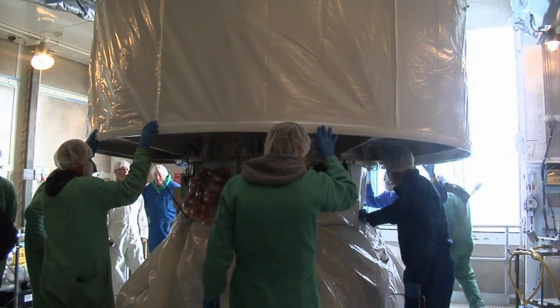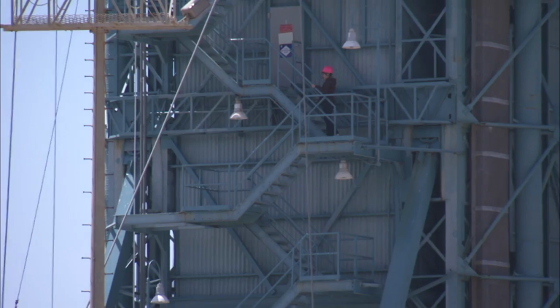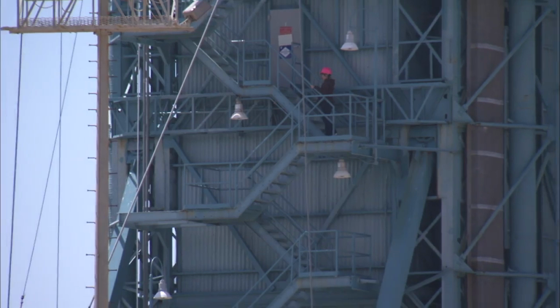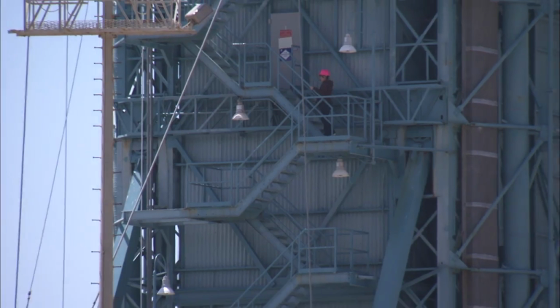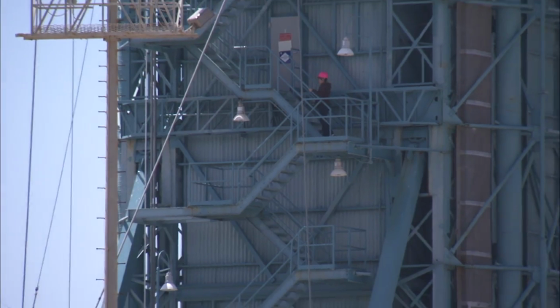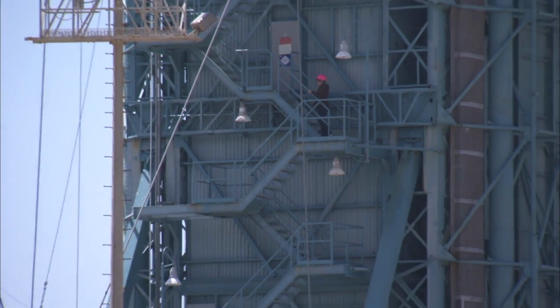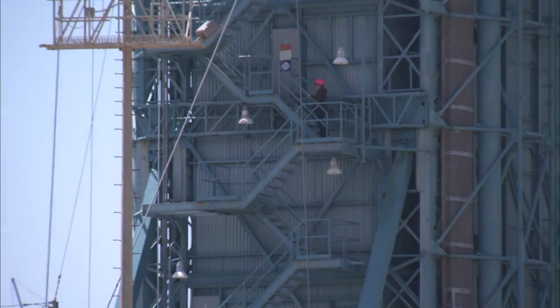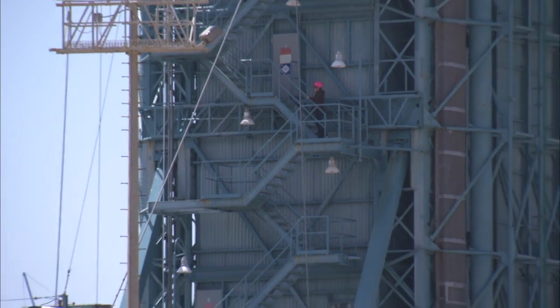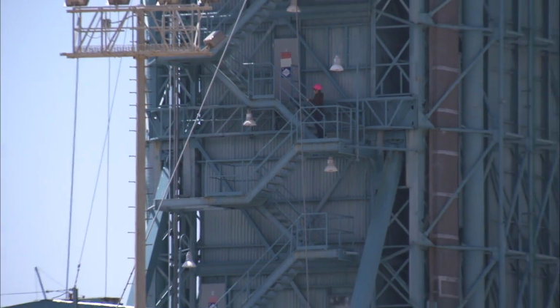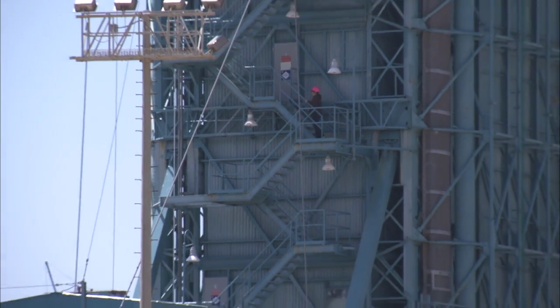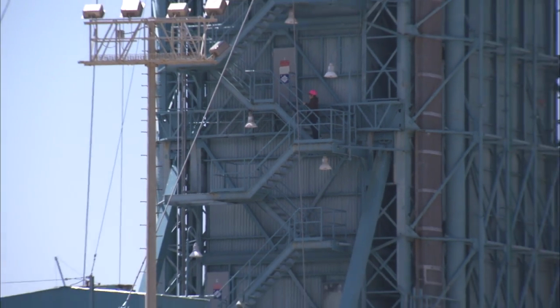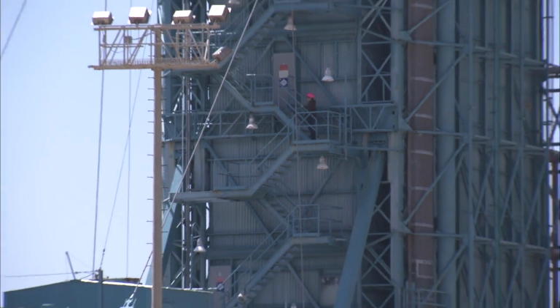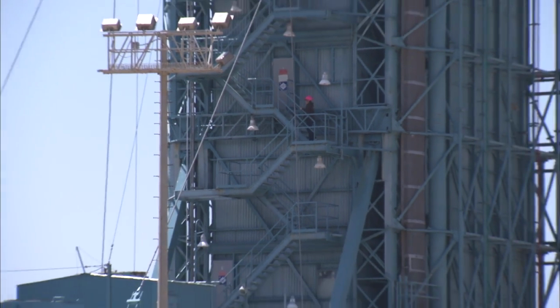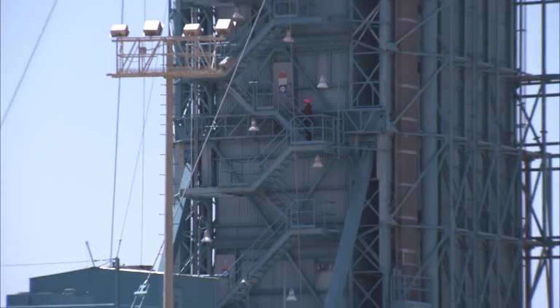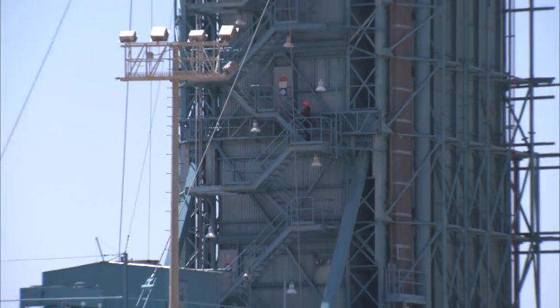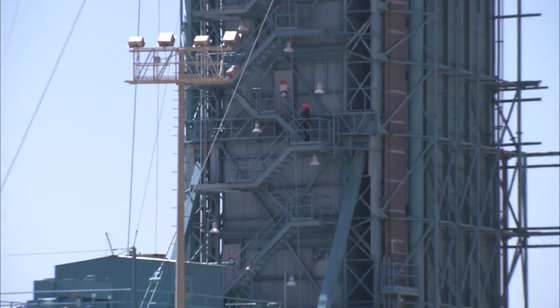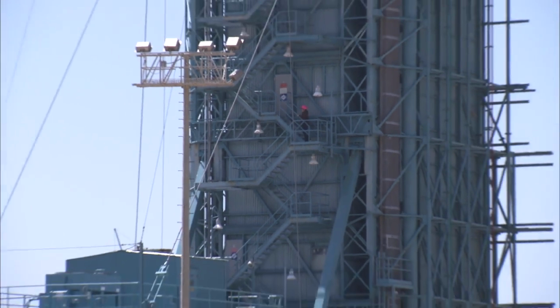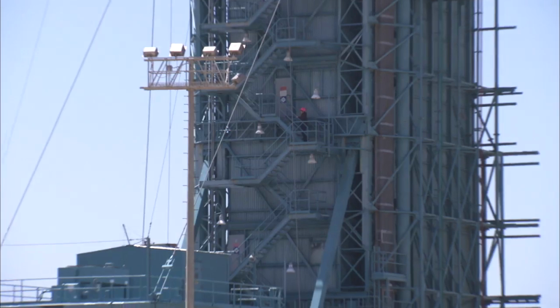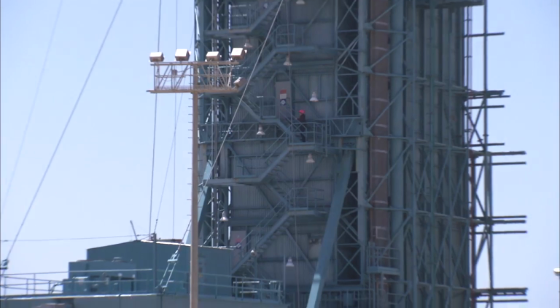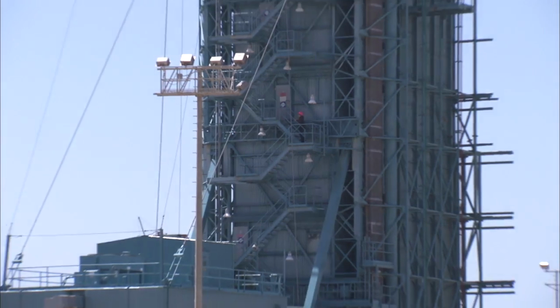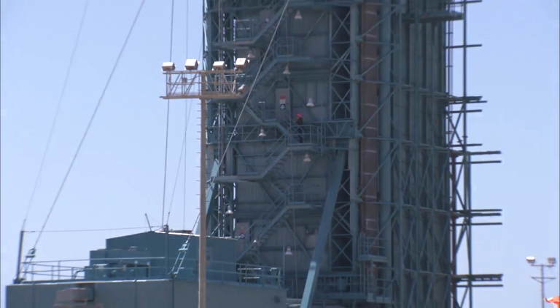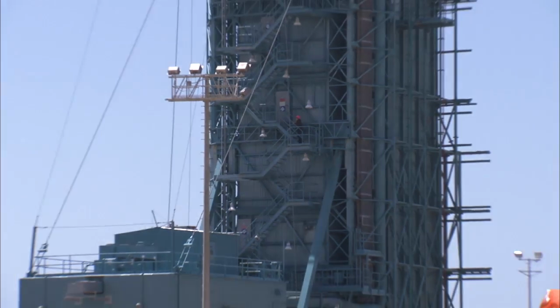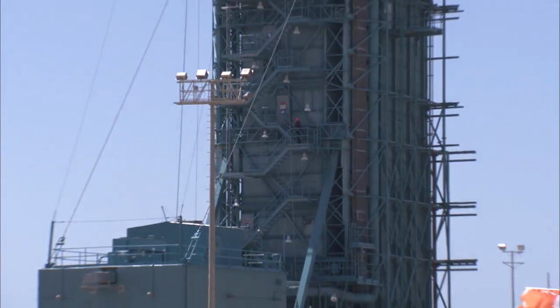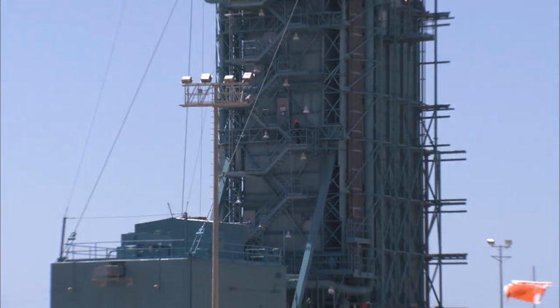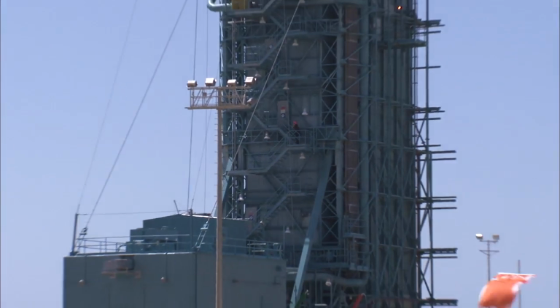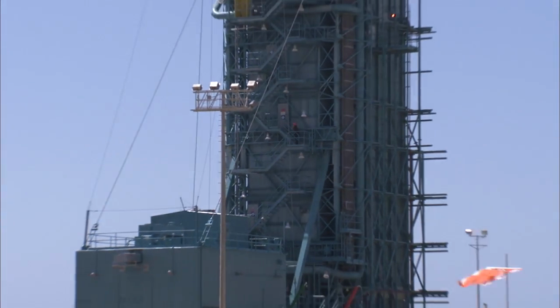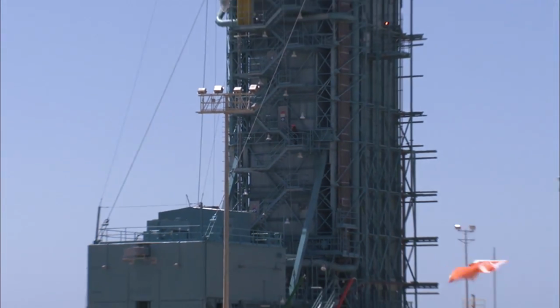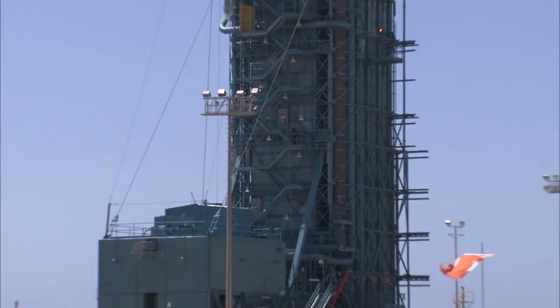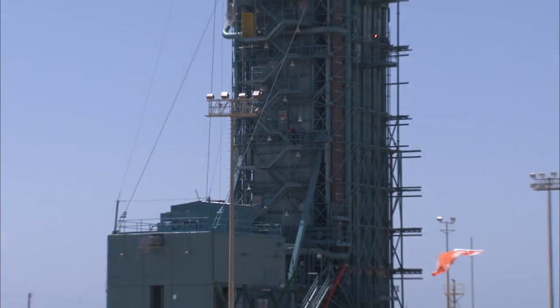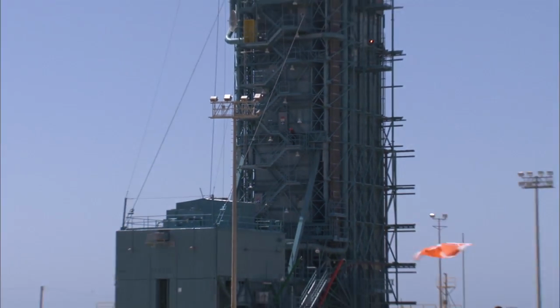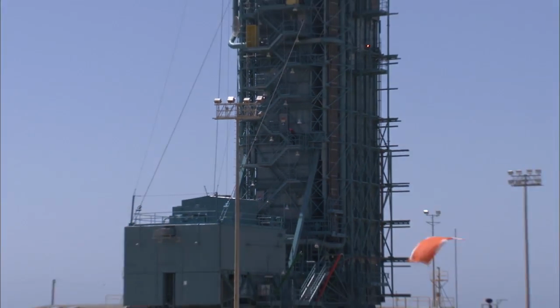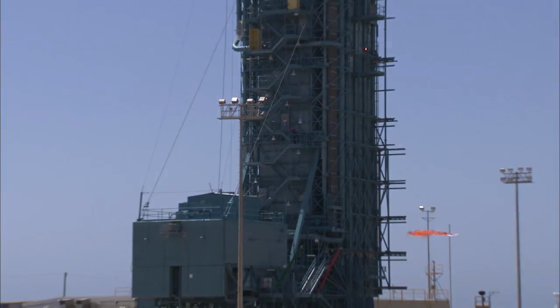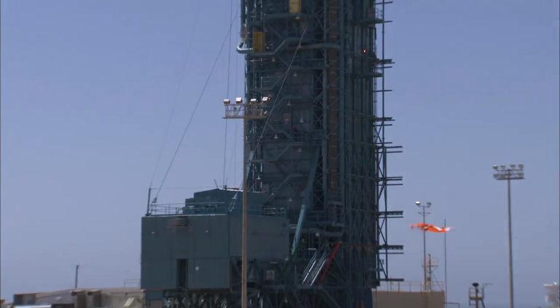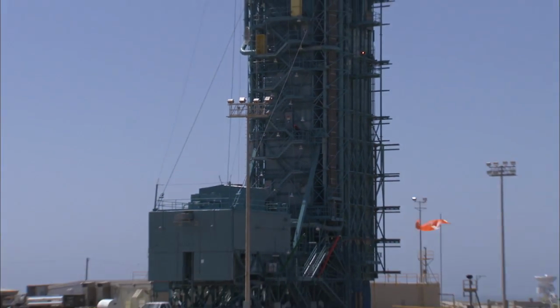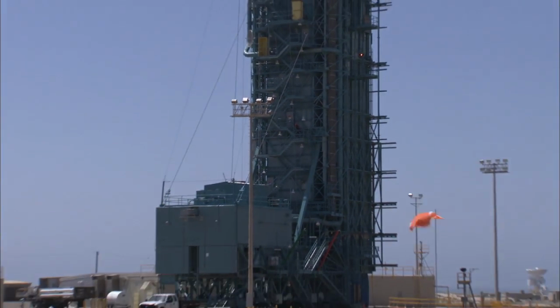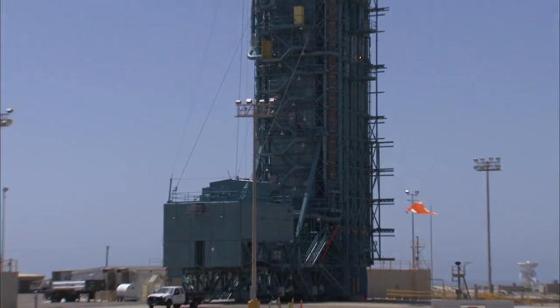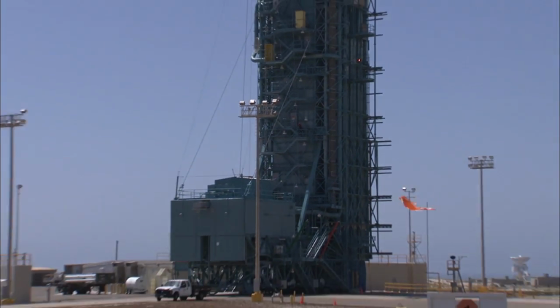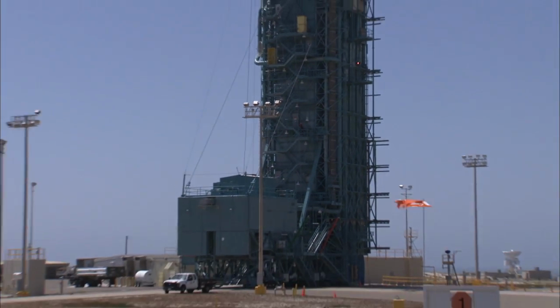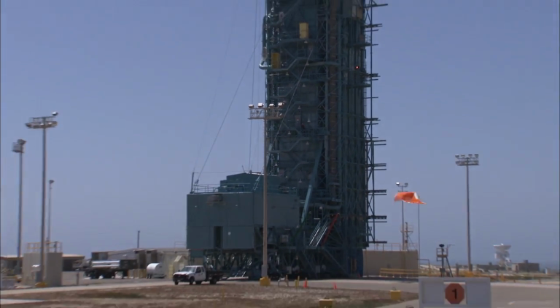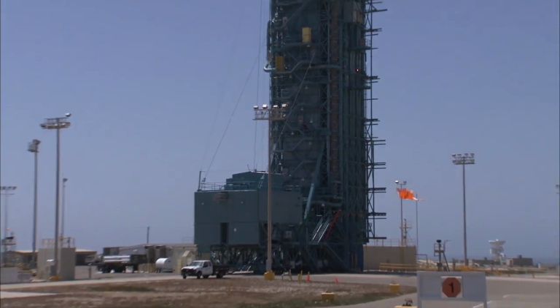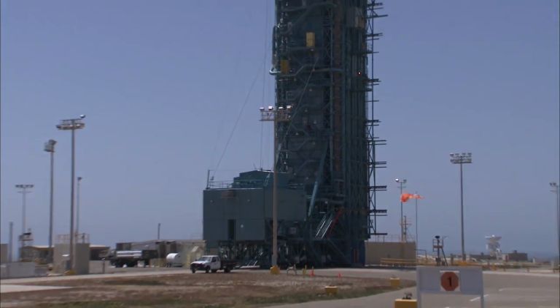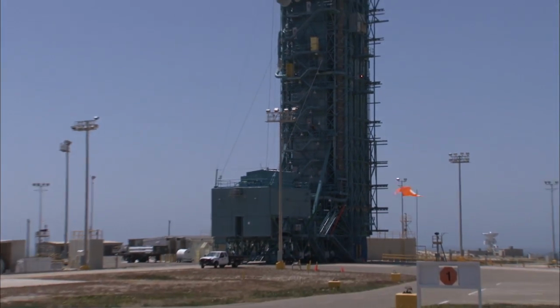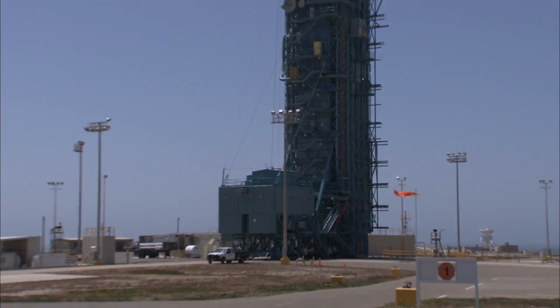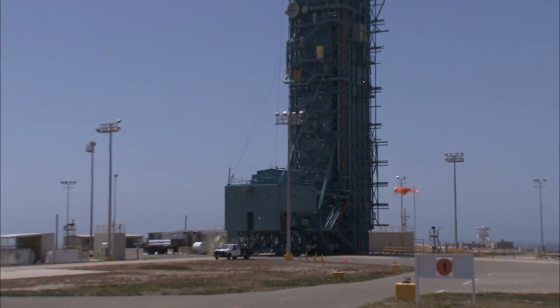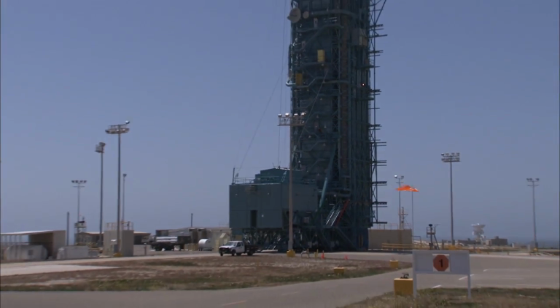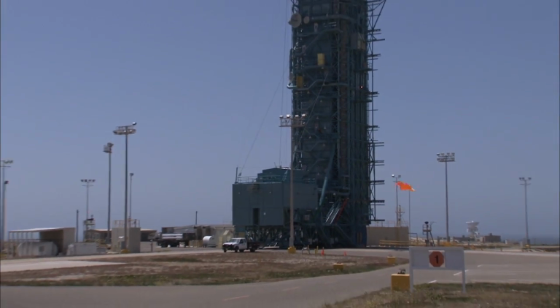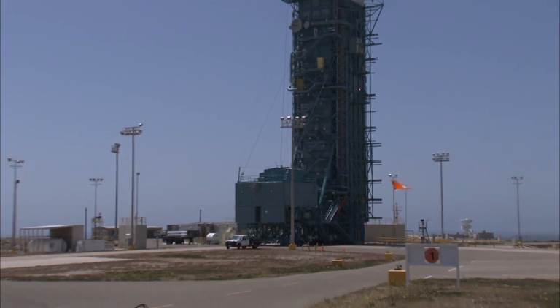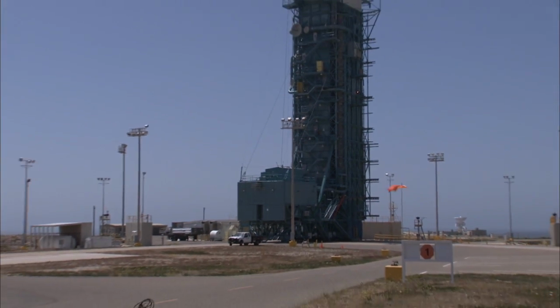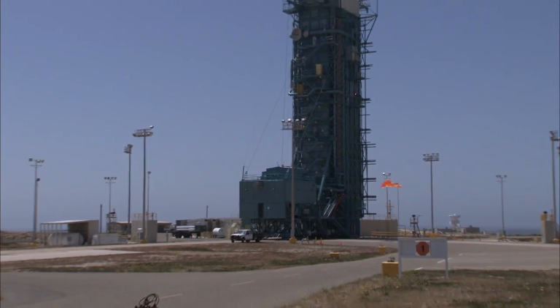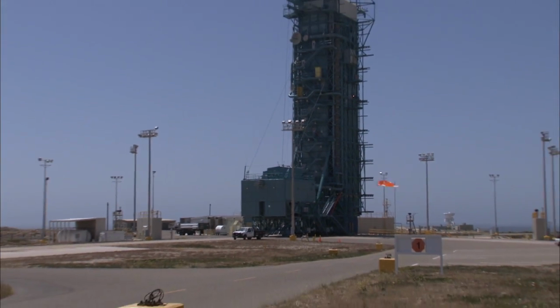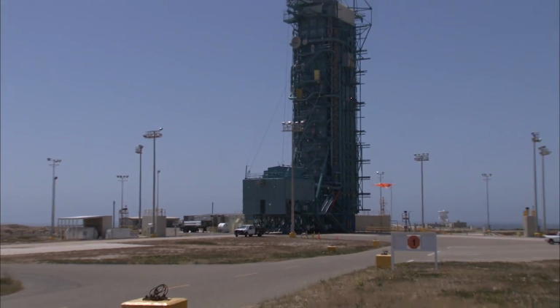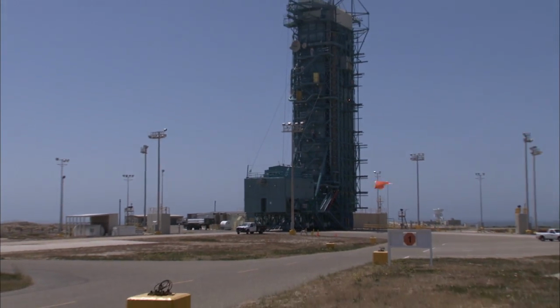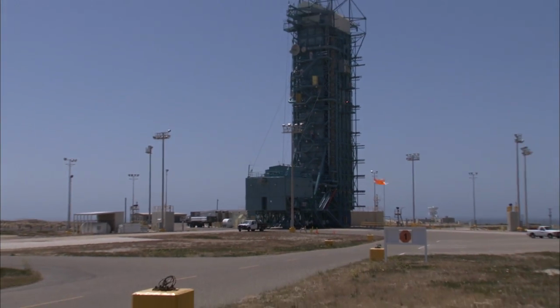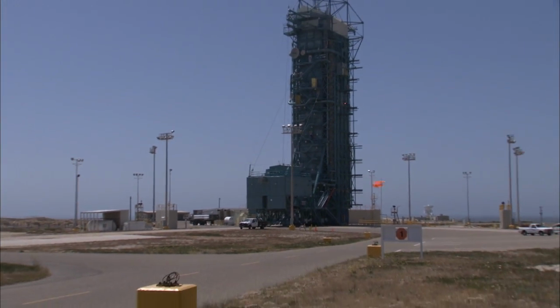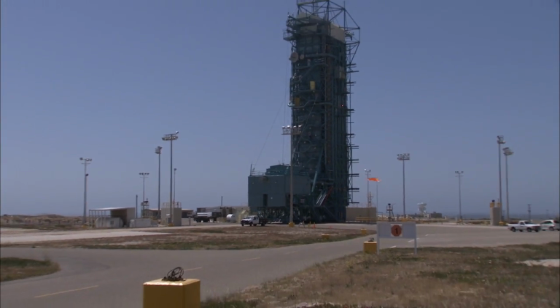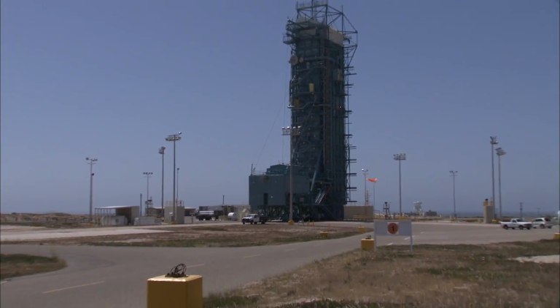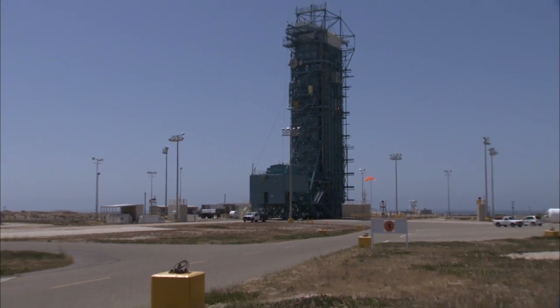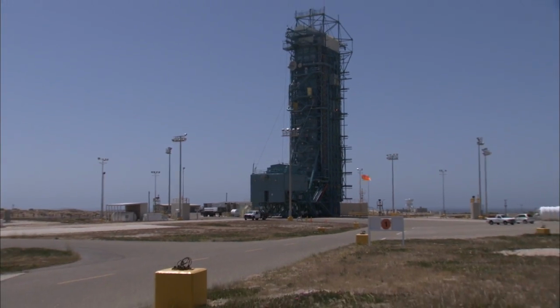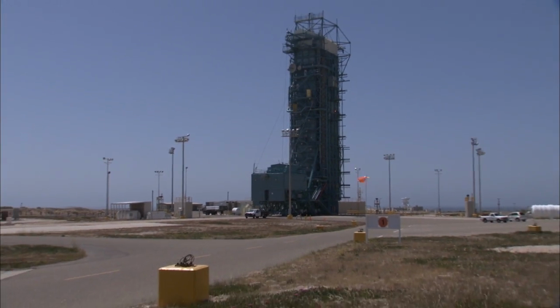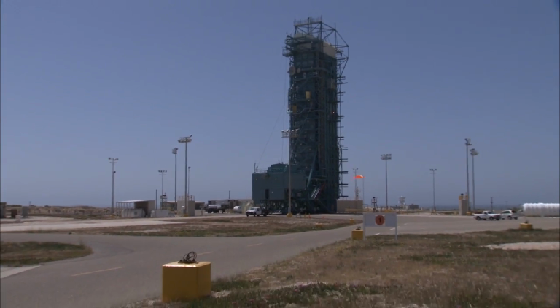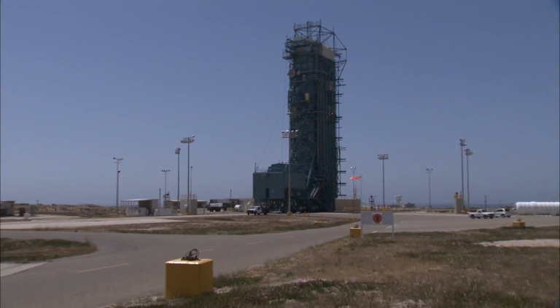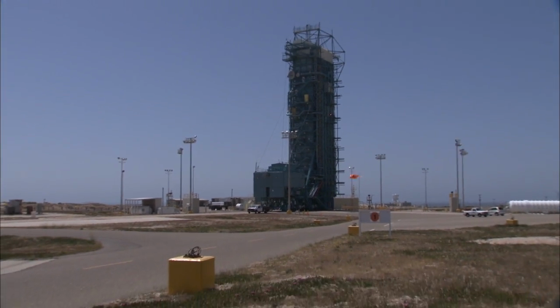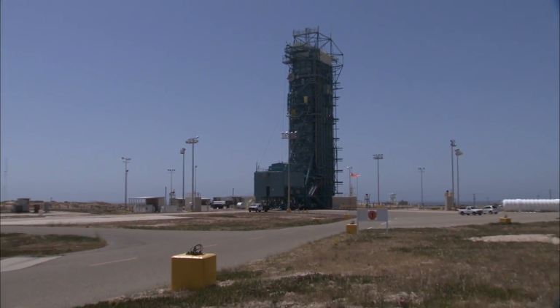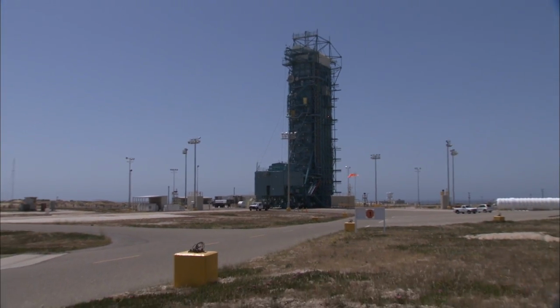This is Amit Sen bringing you an update from the Aquarius launch site, slick 2, Vandenberg, California.